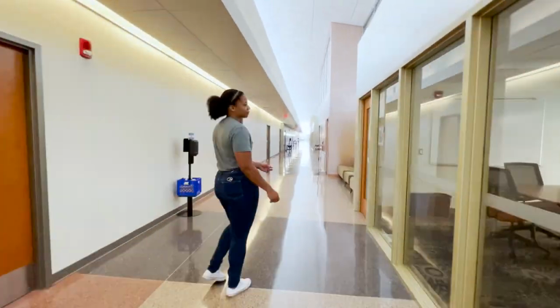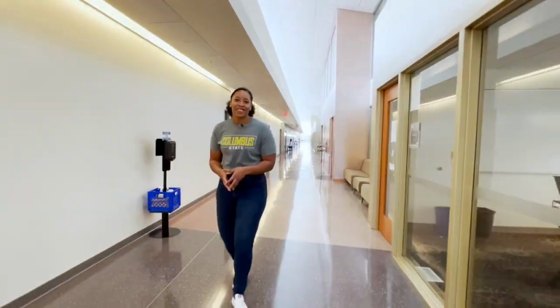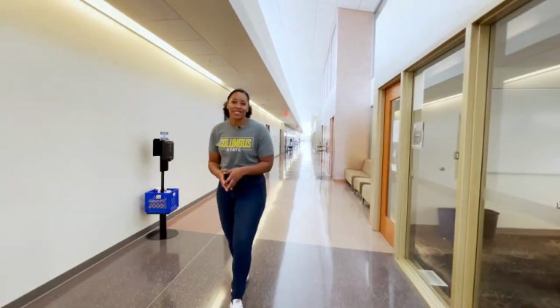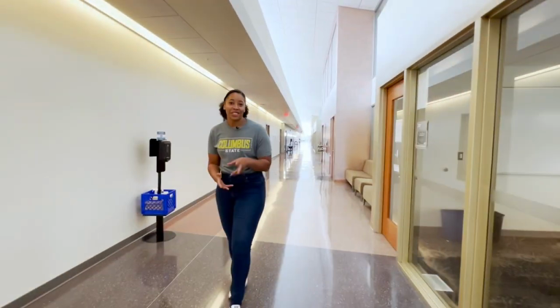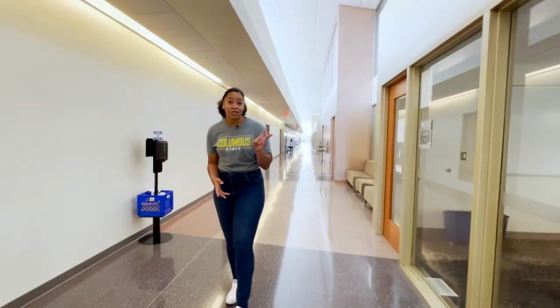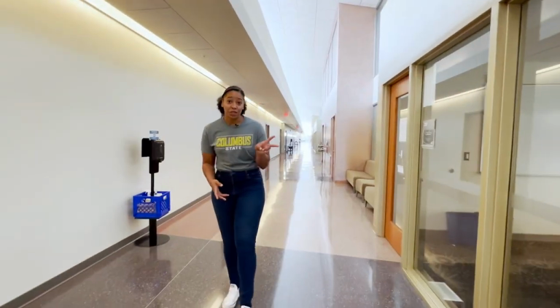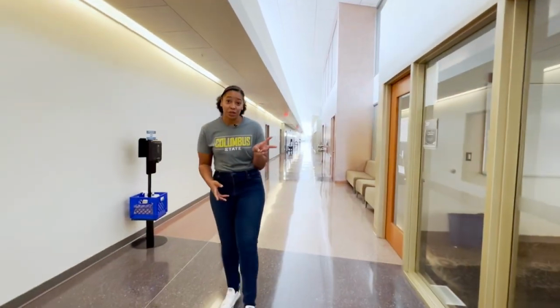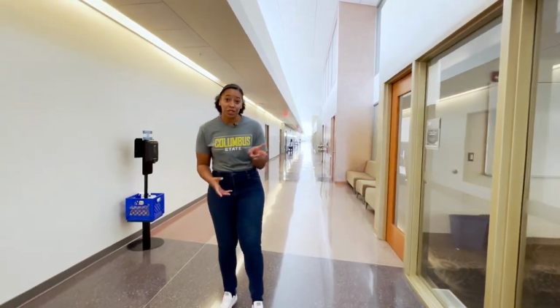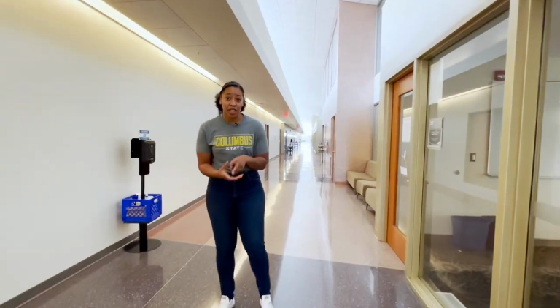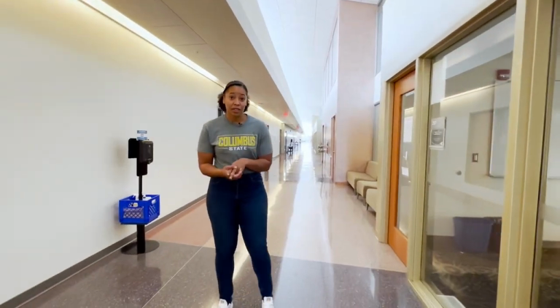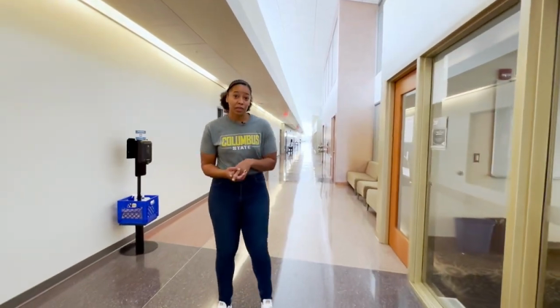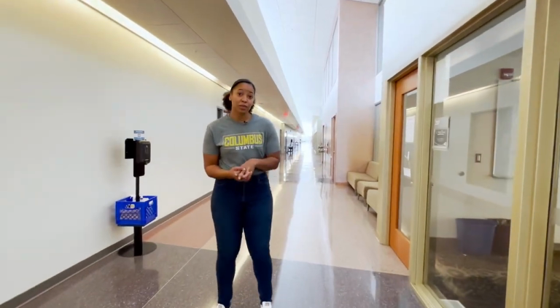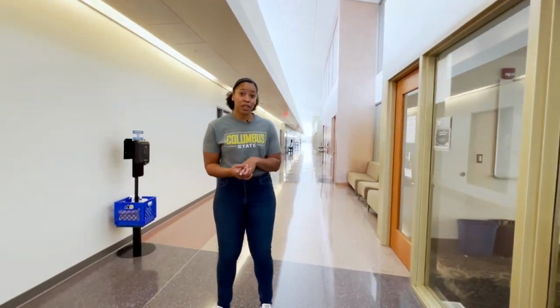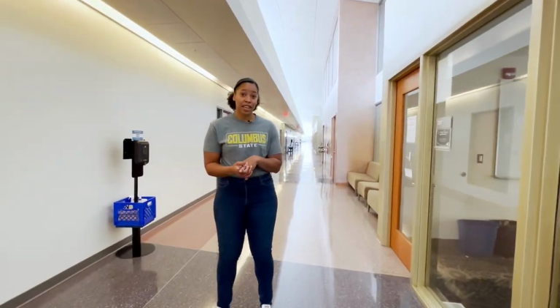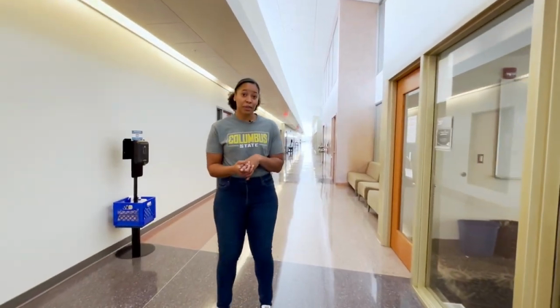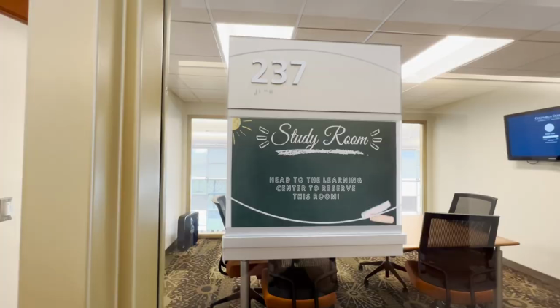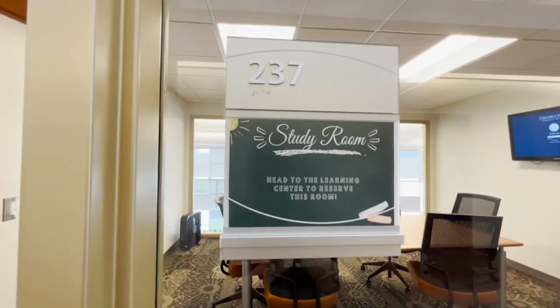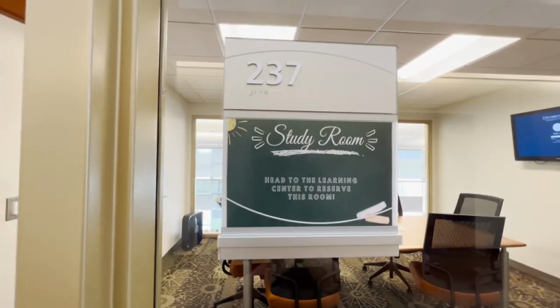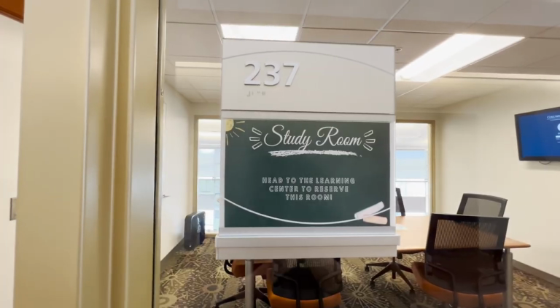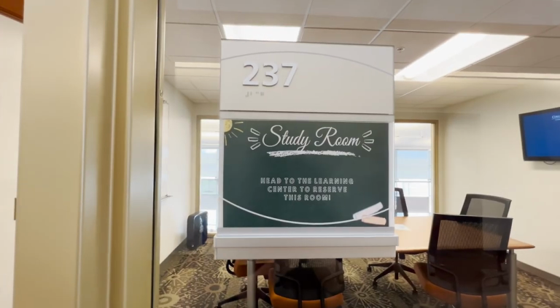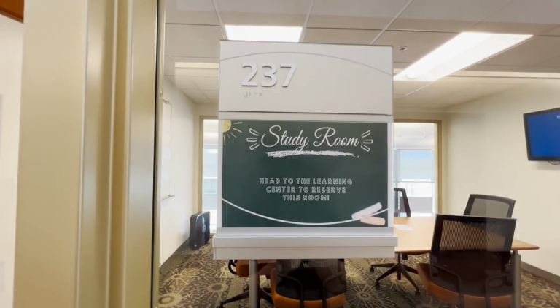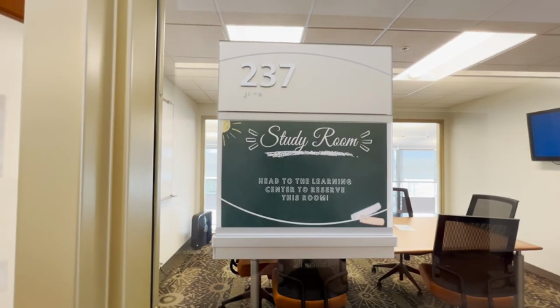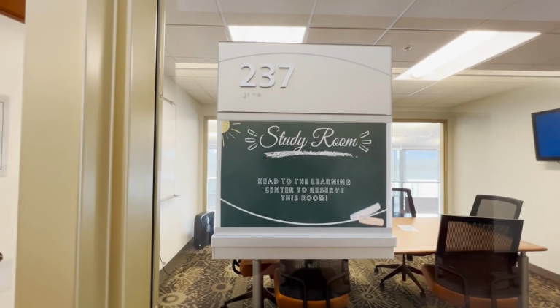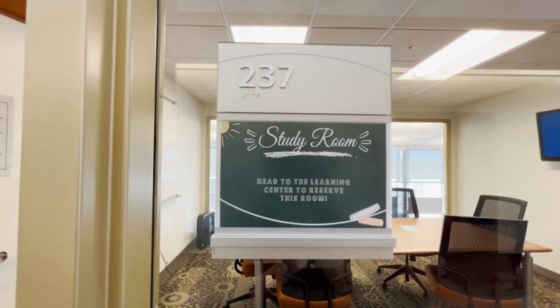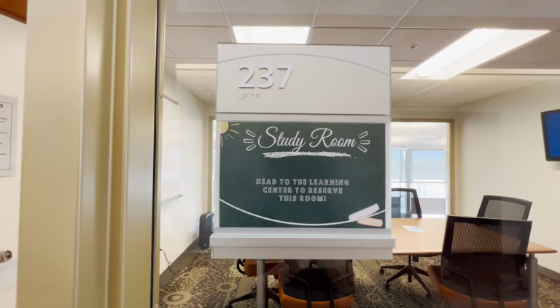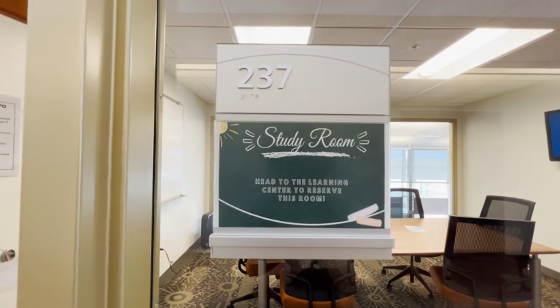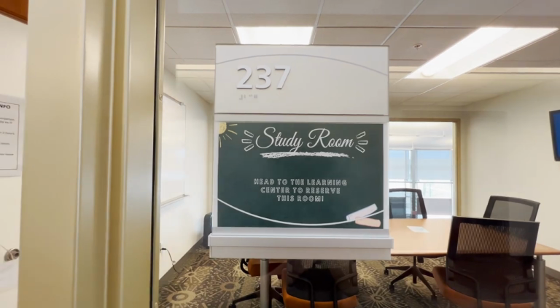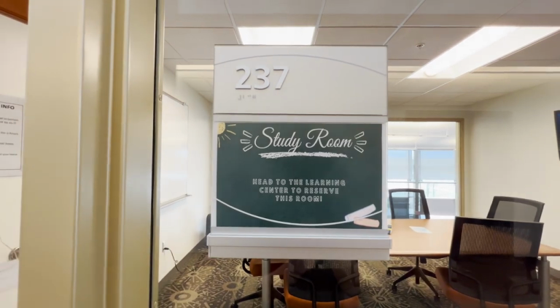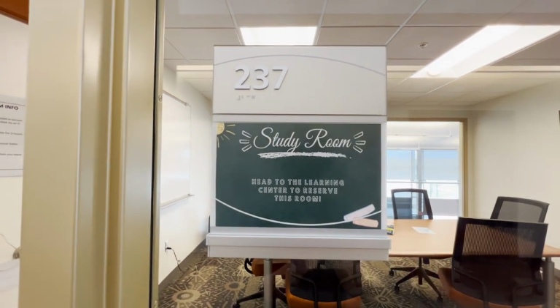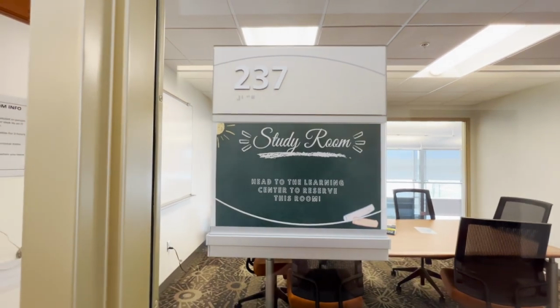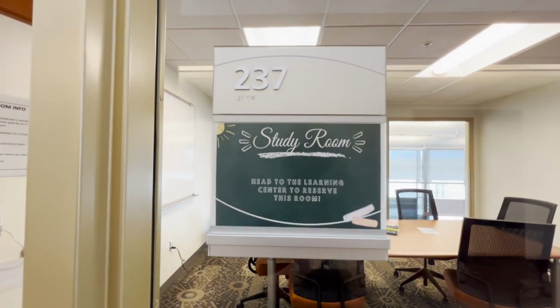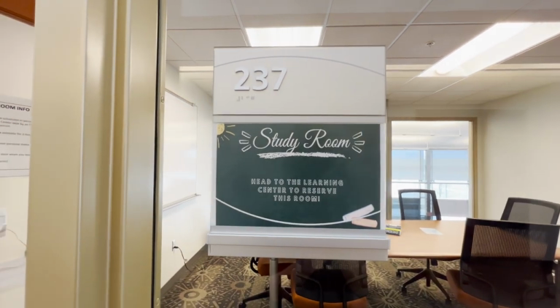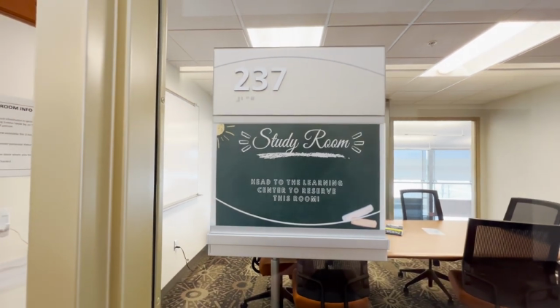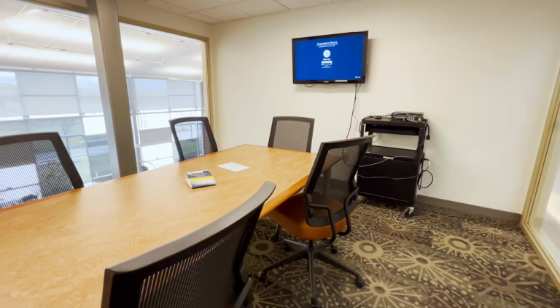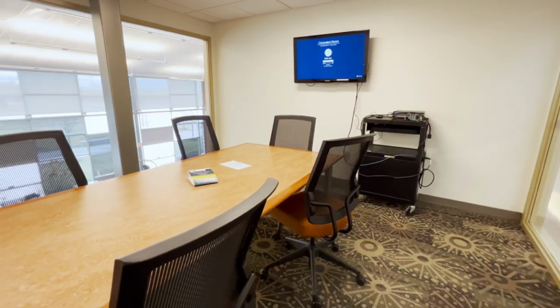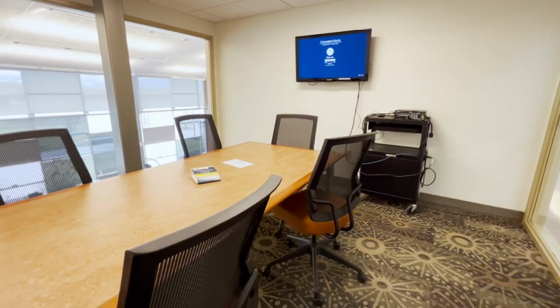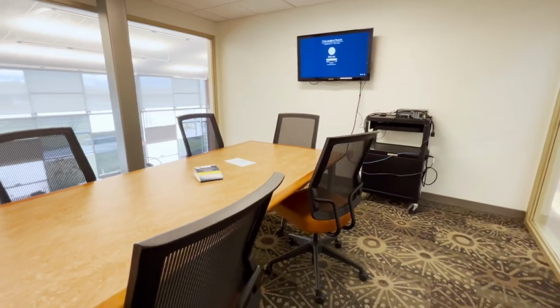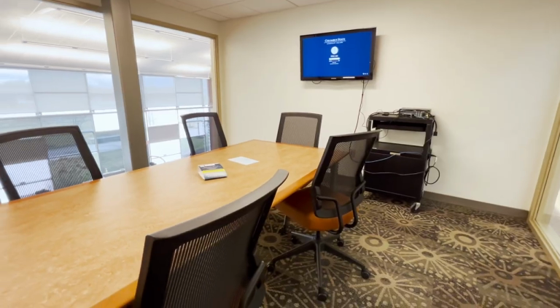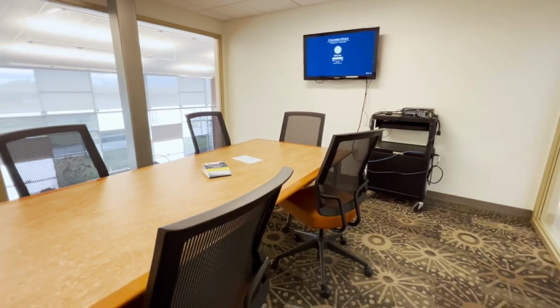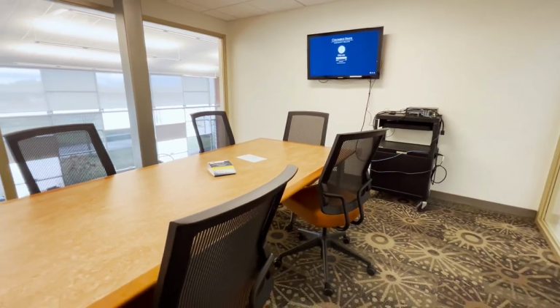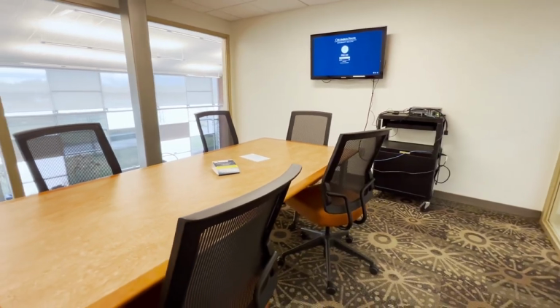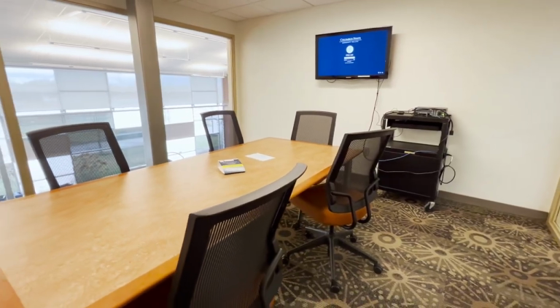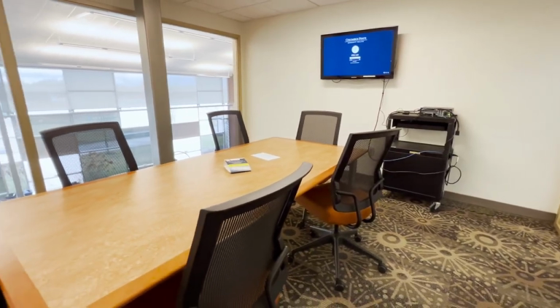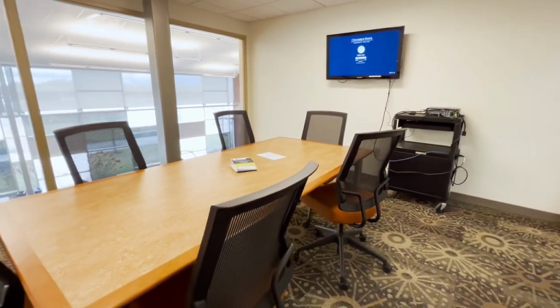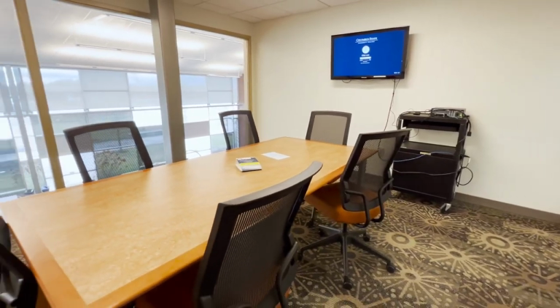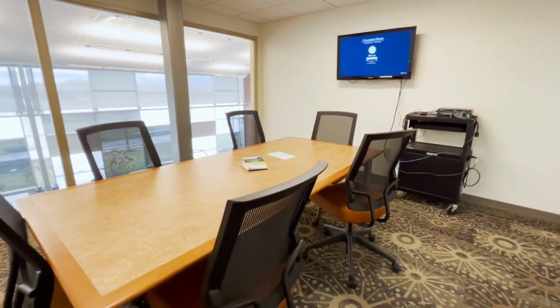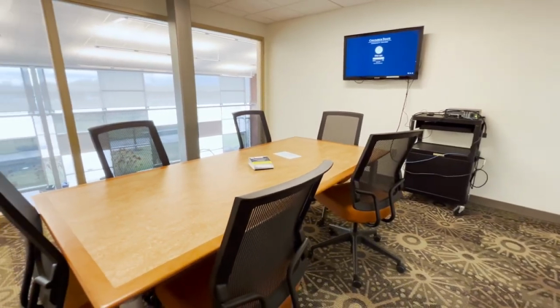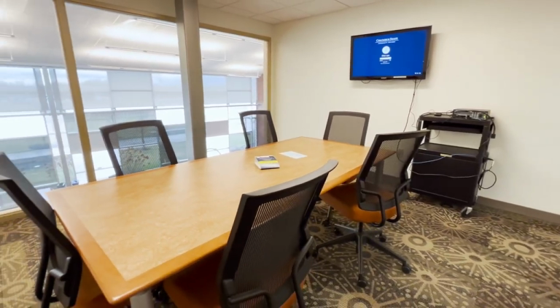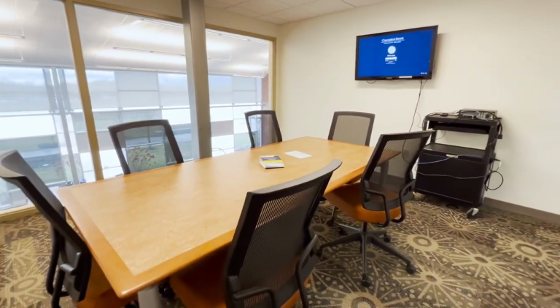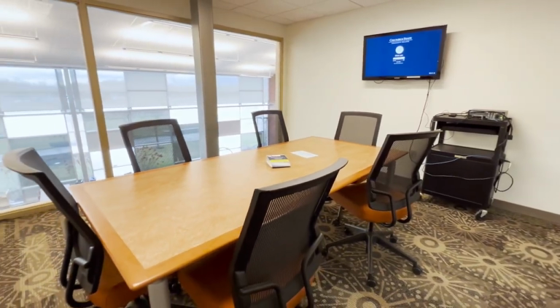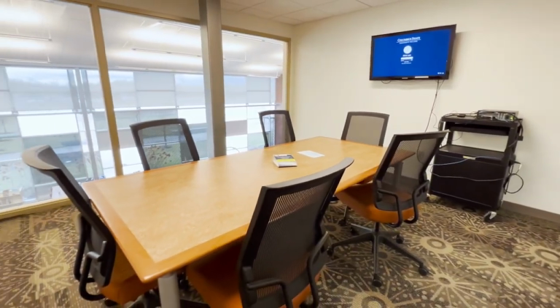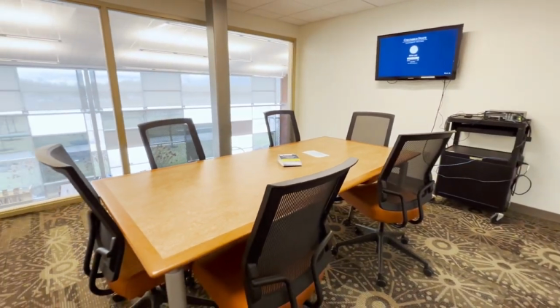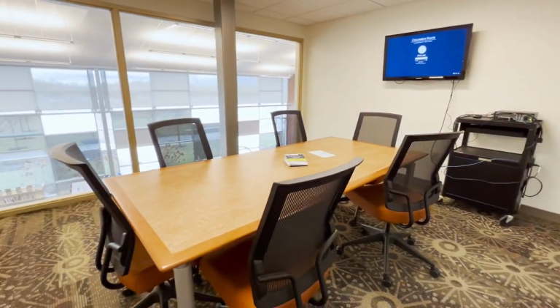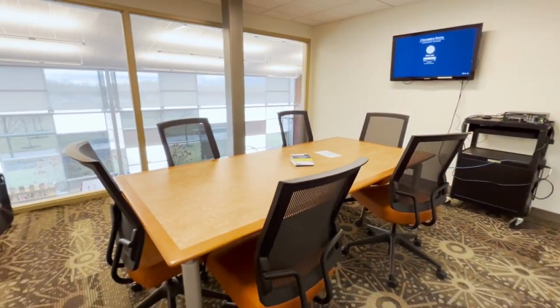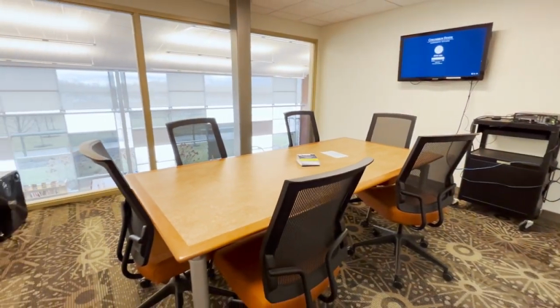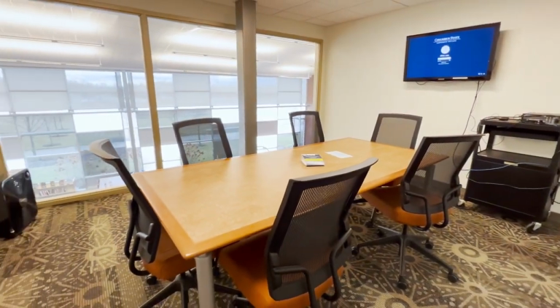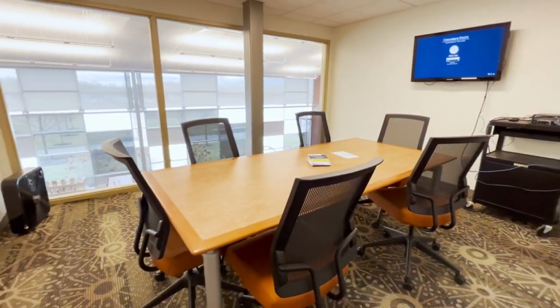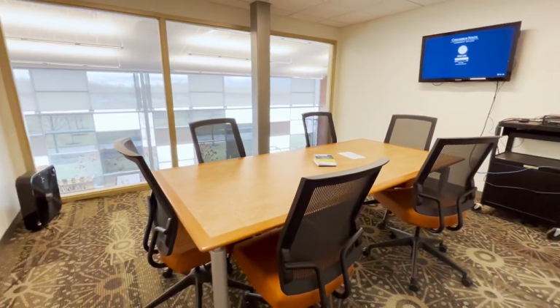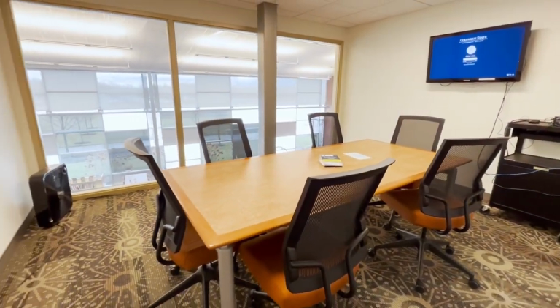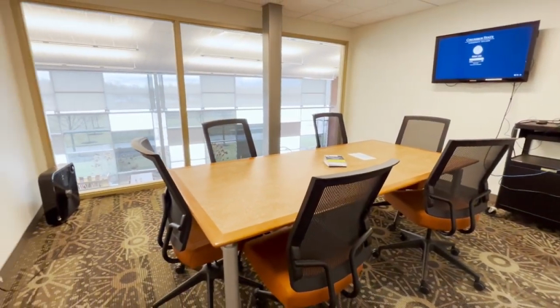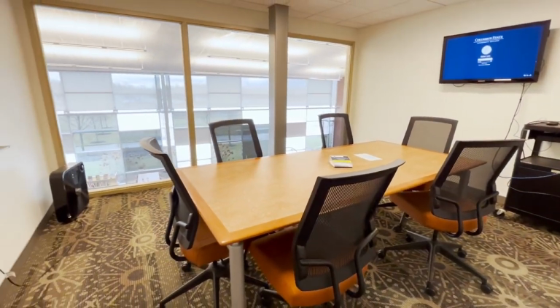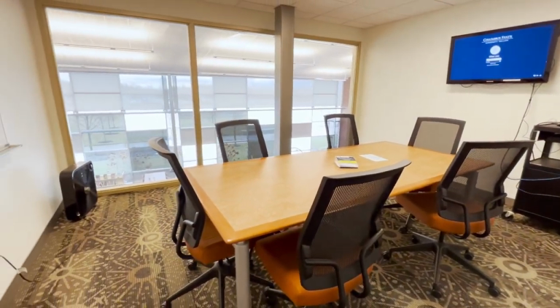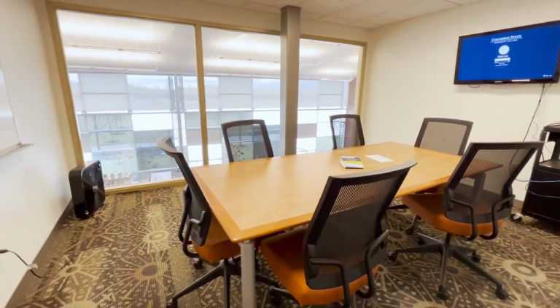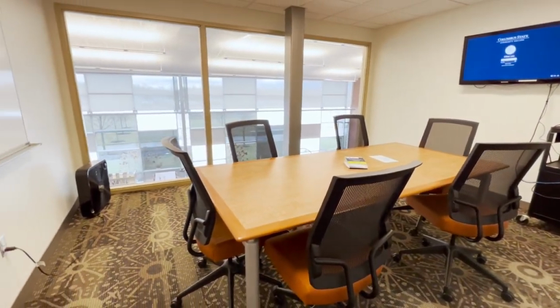We do have two study rooms on campus, which are great for group work or individual work. You check them out down at the library and can use them for about two hours.